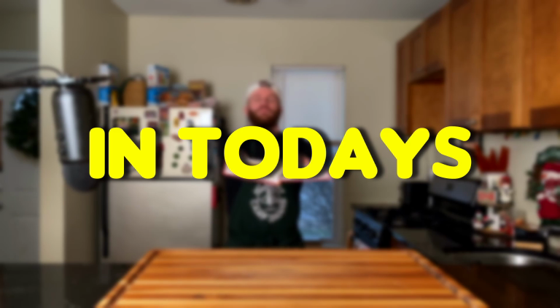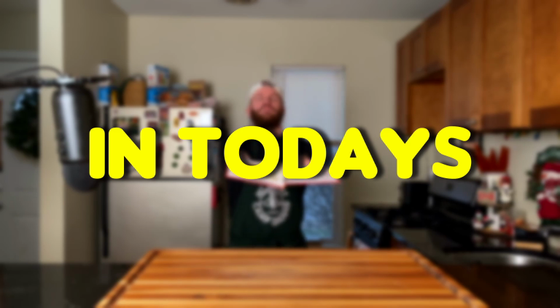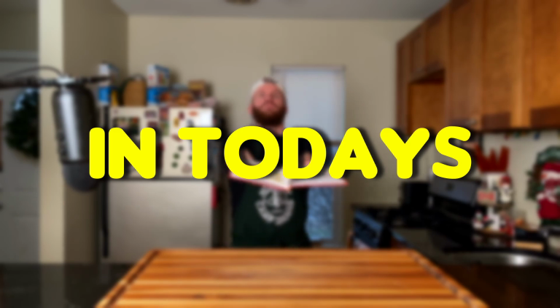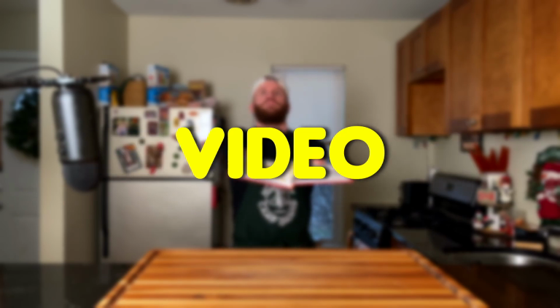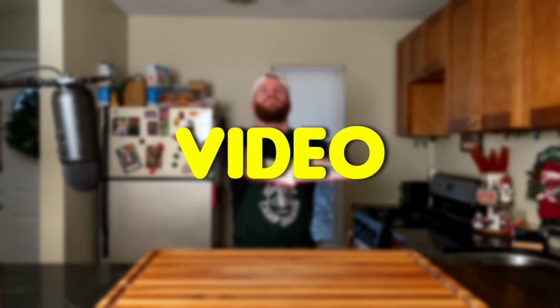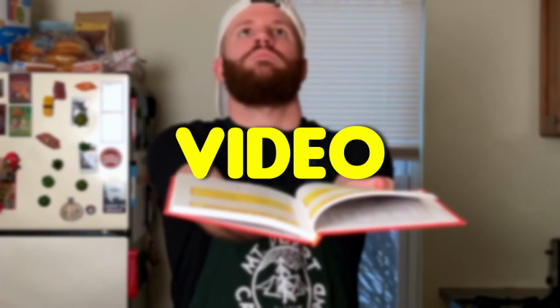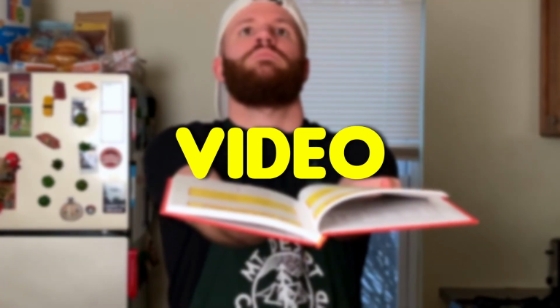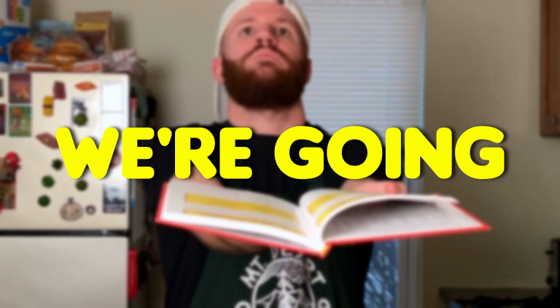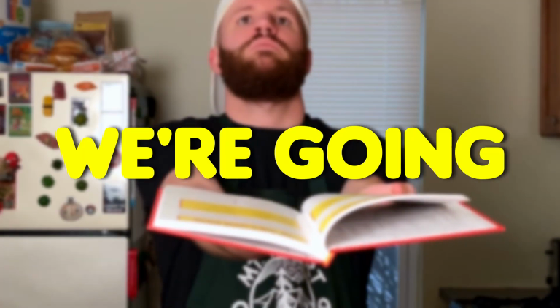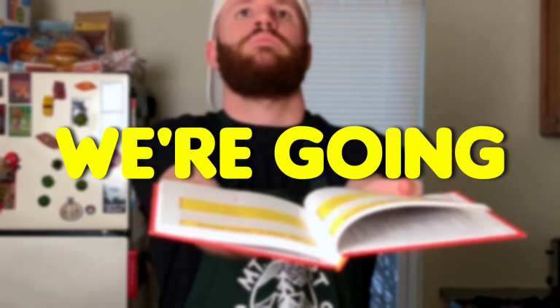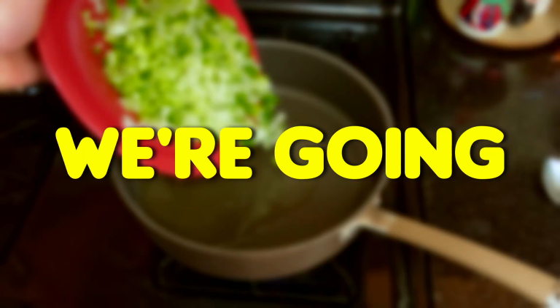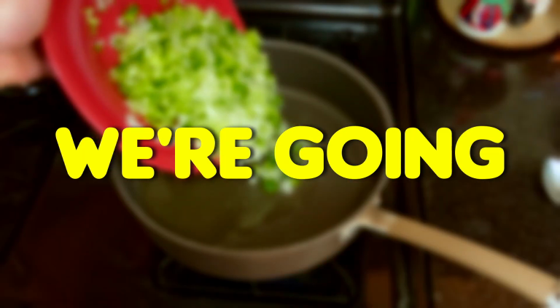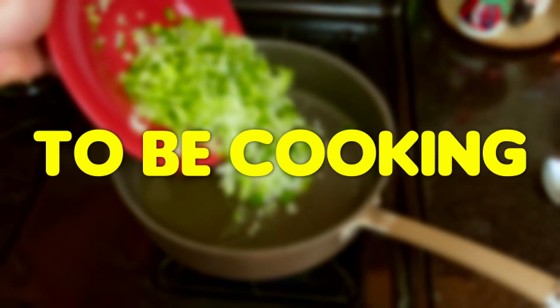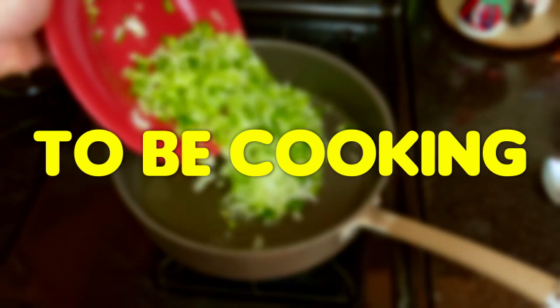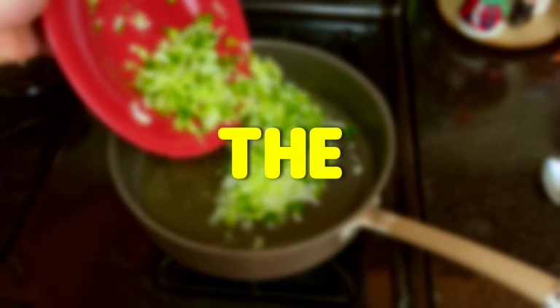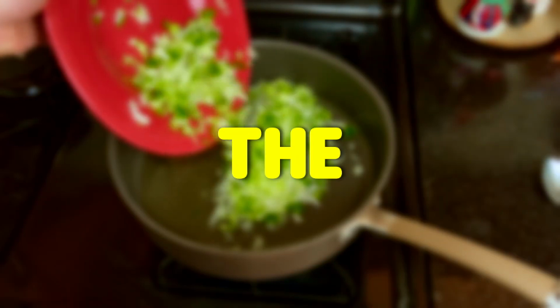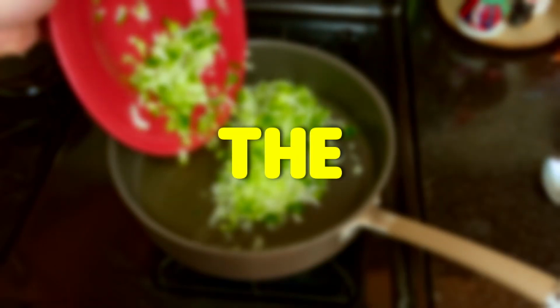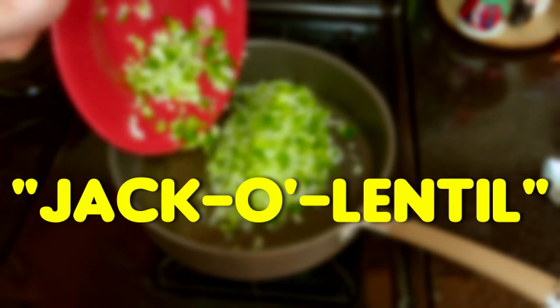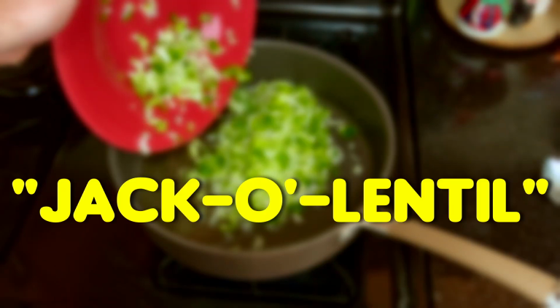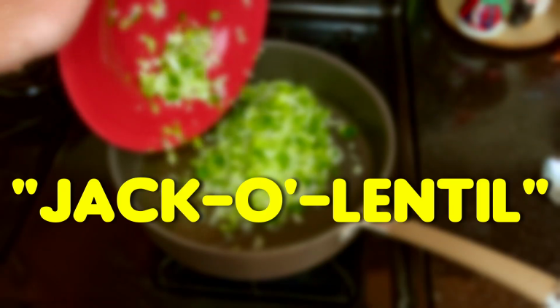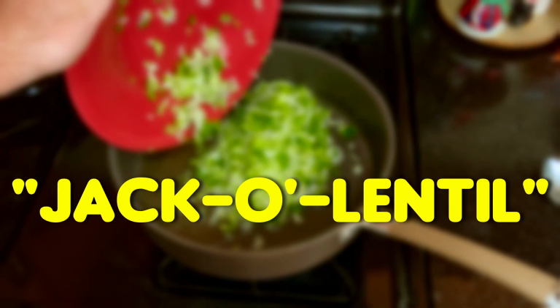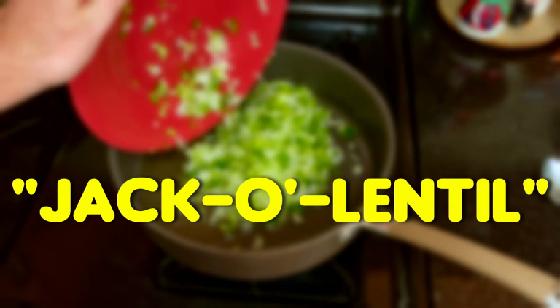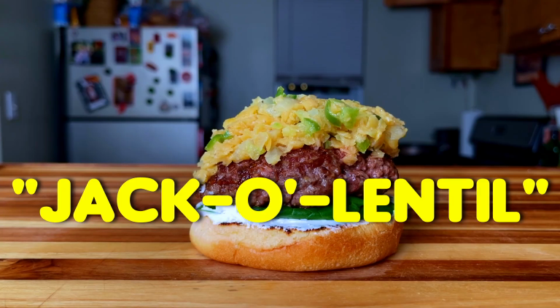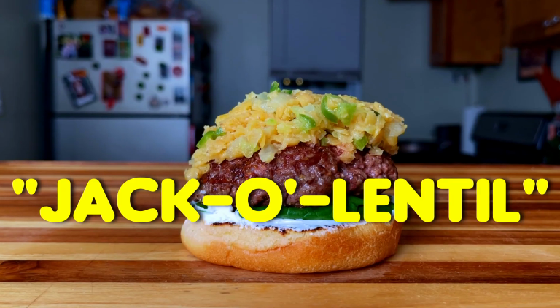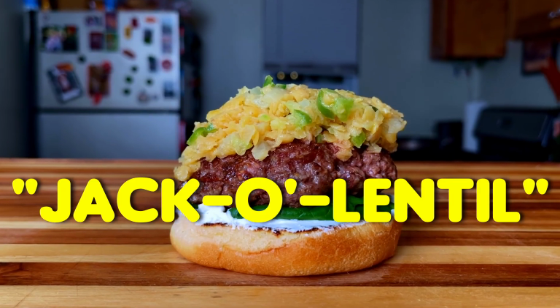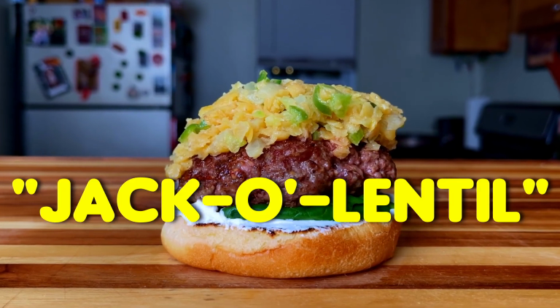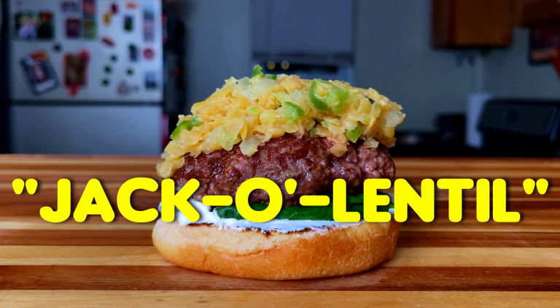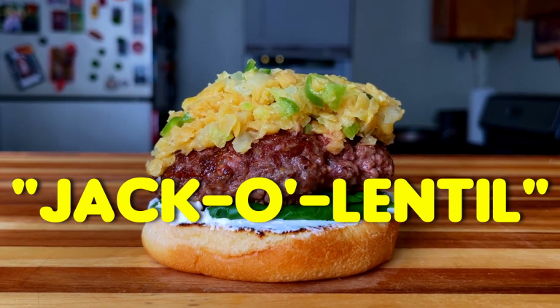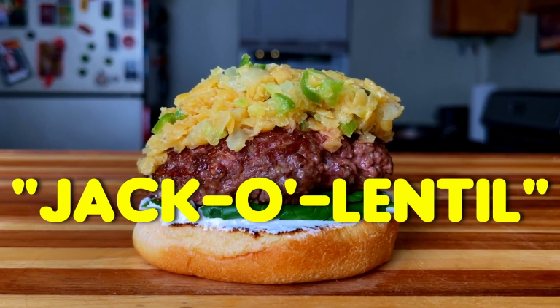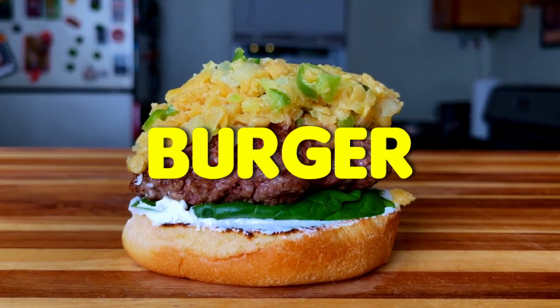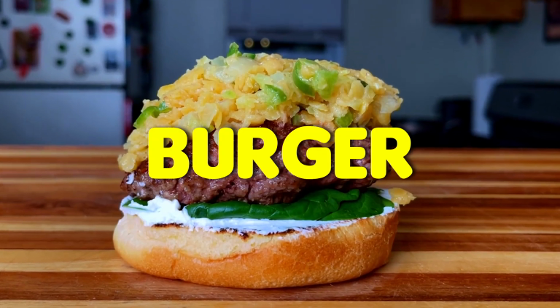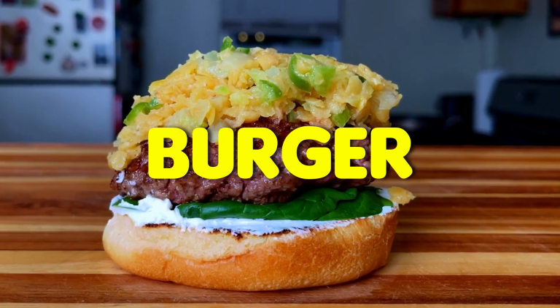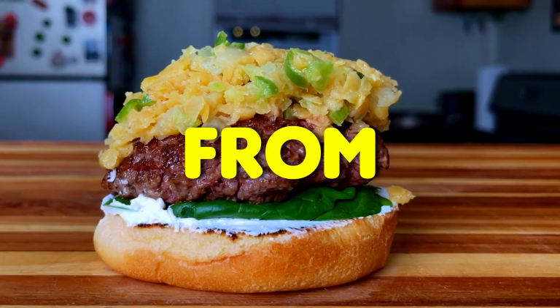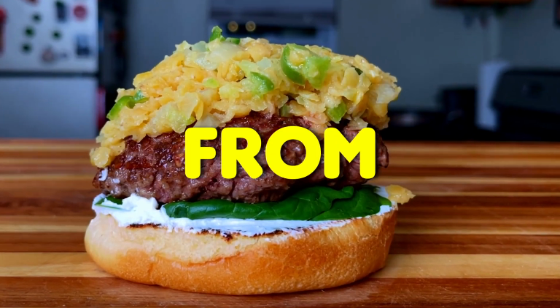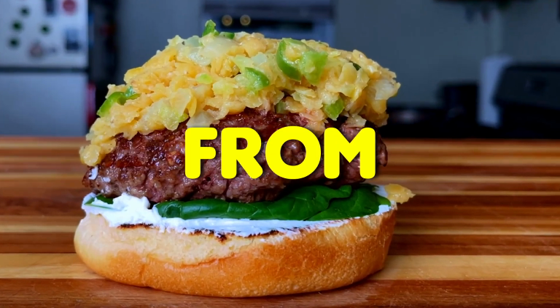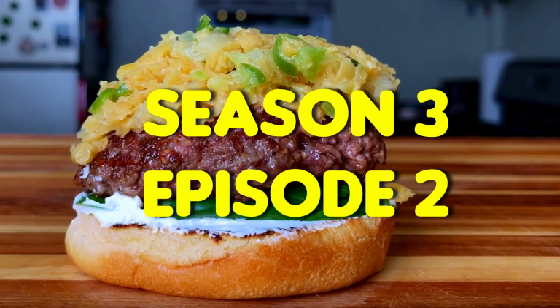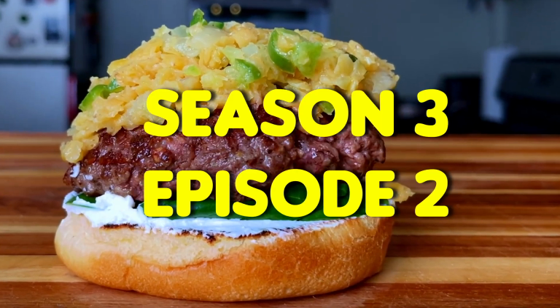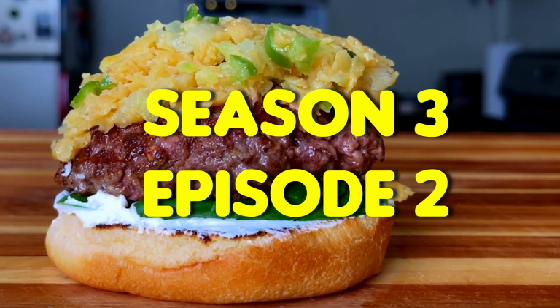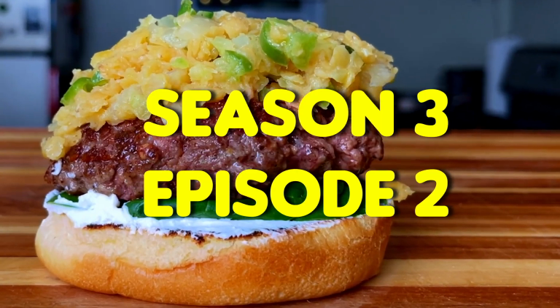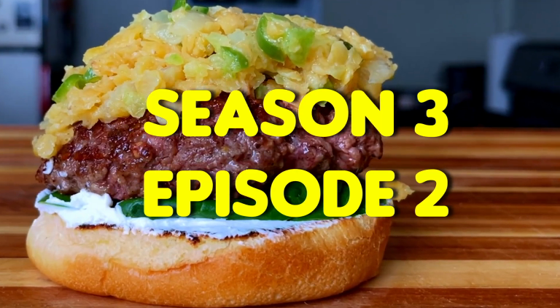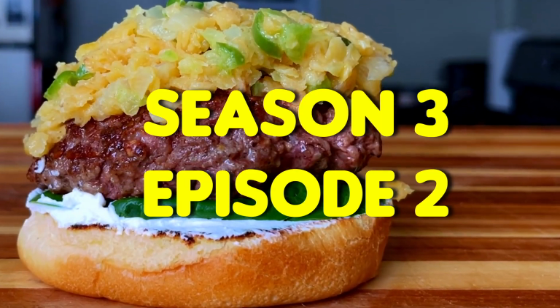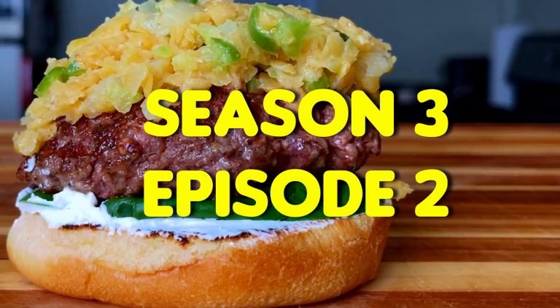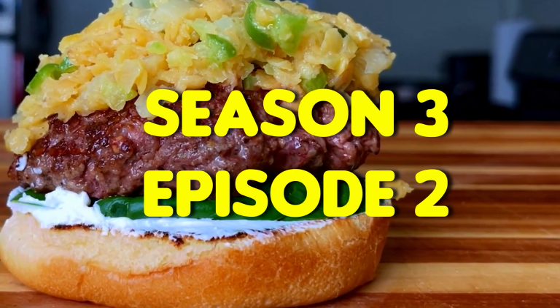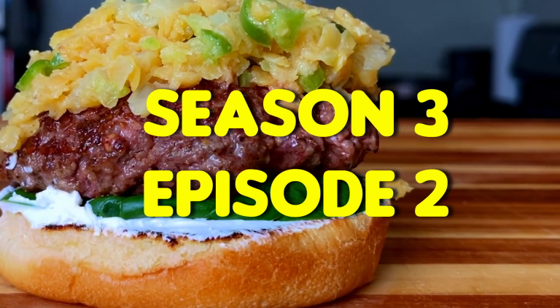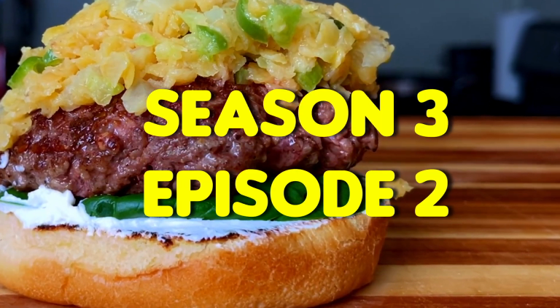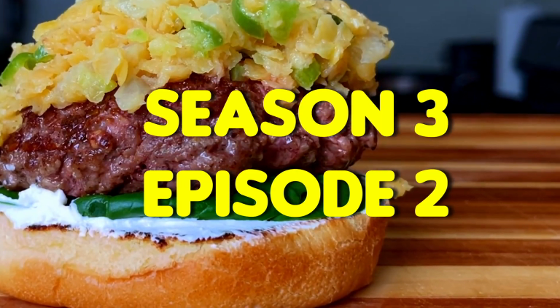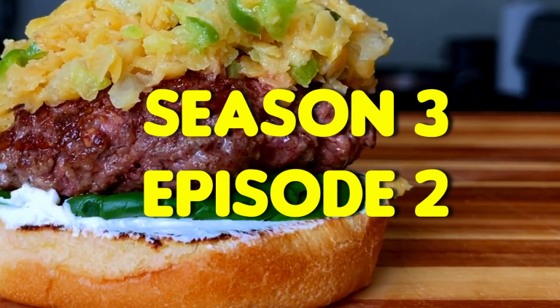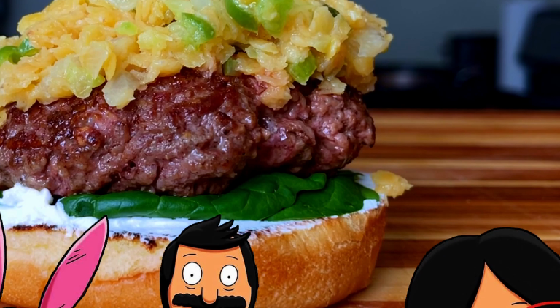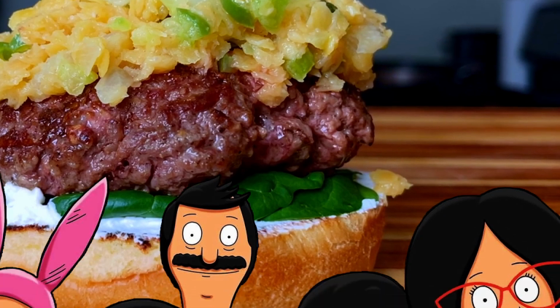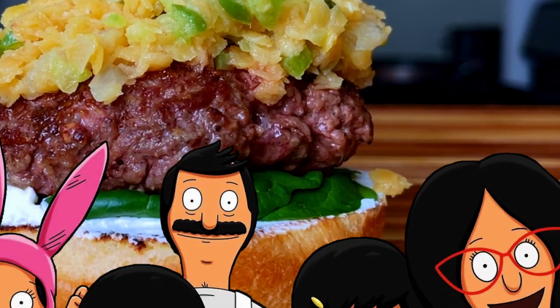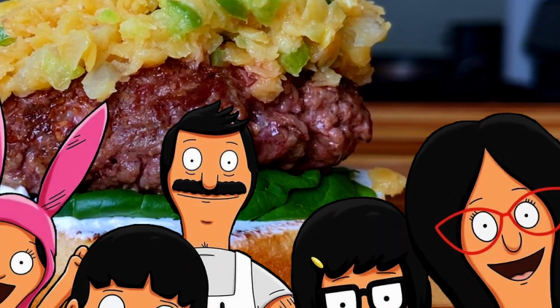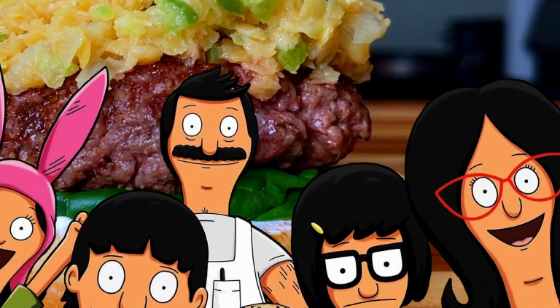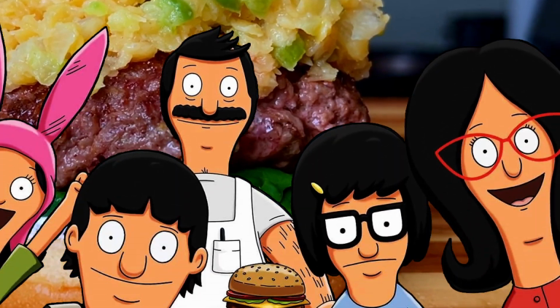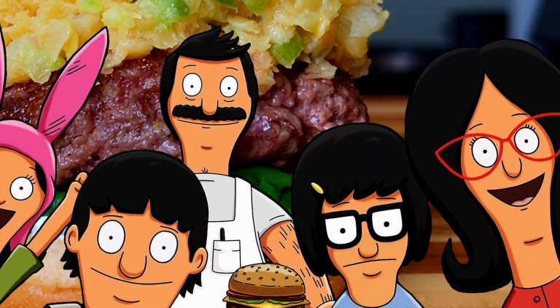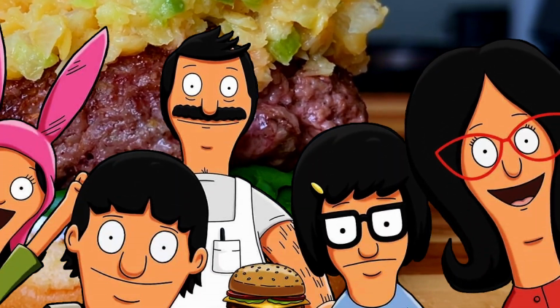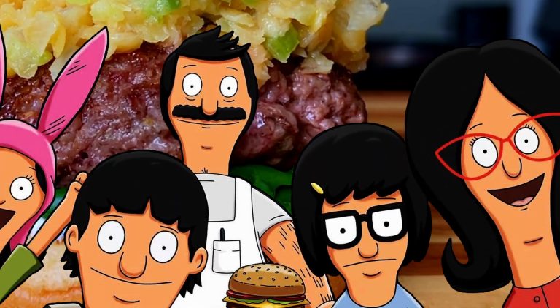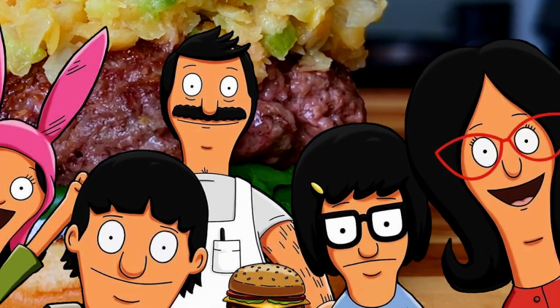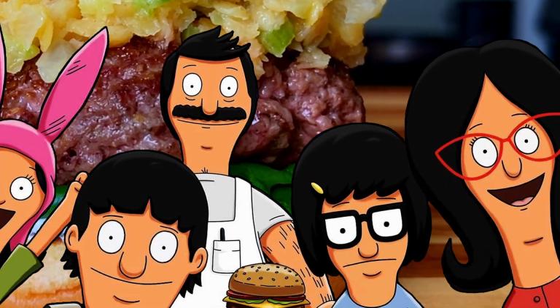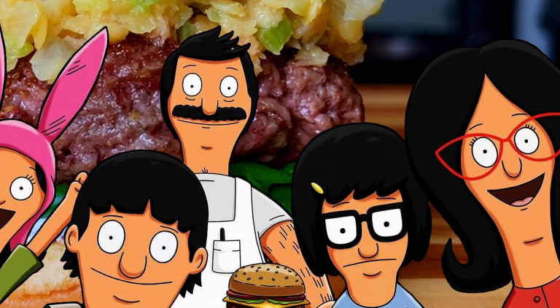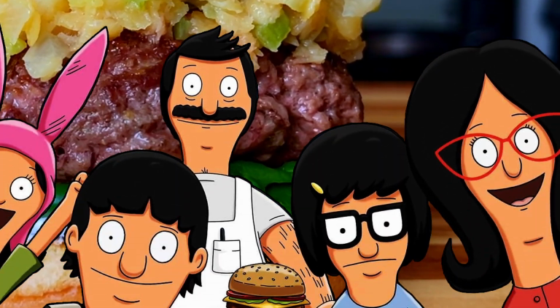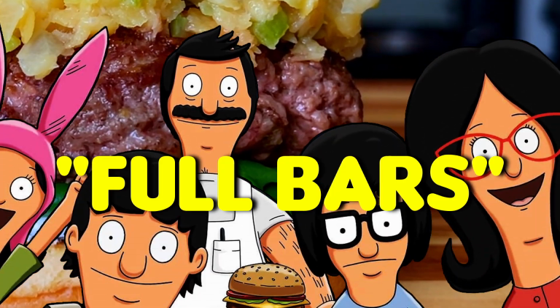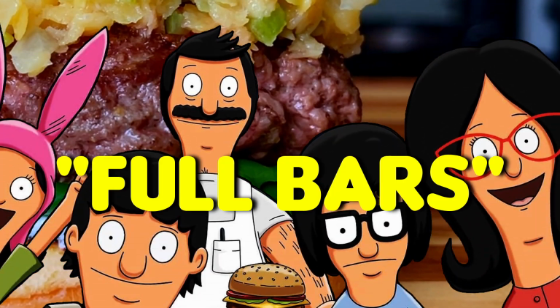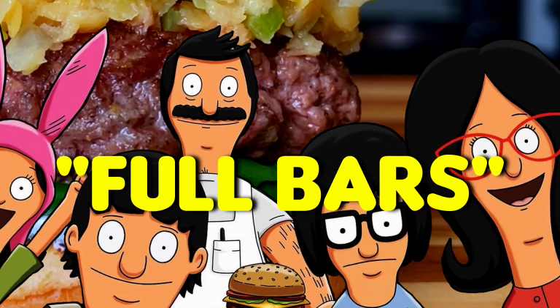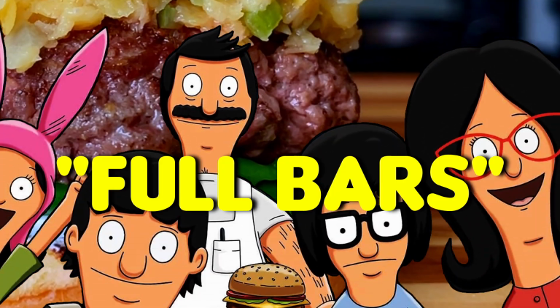In today's video, we are going to be cooking the Jack O. Lentil Burger from Season 3, Episode 2 of Bob's Burgers, titled Full Bars.